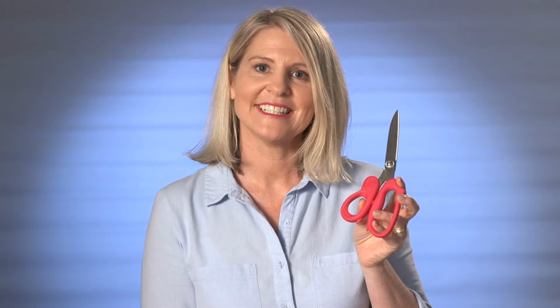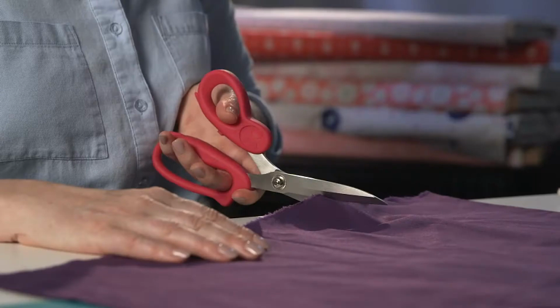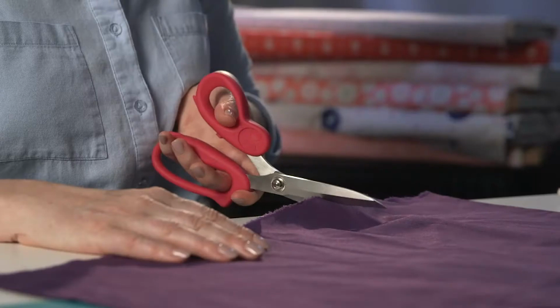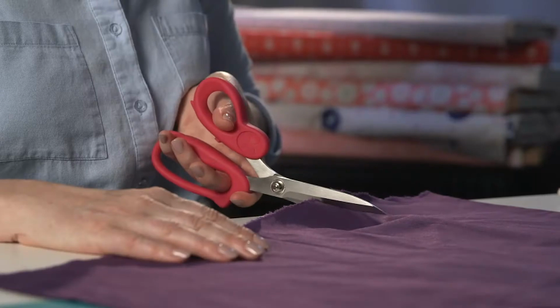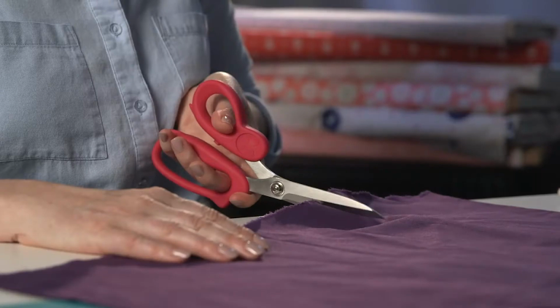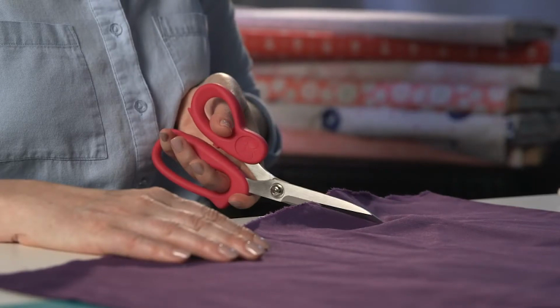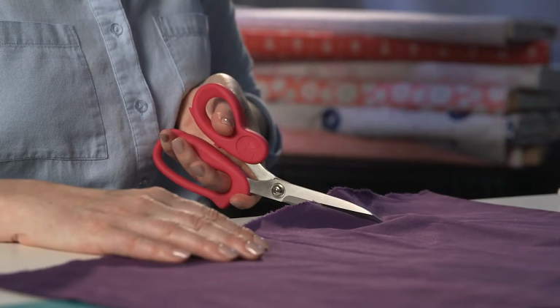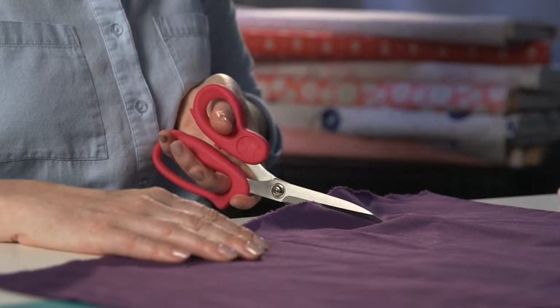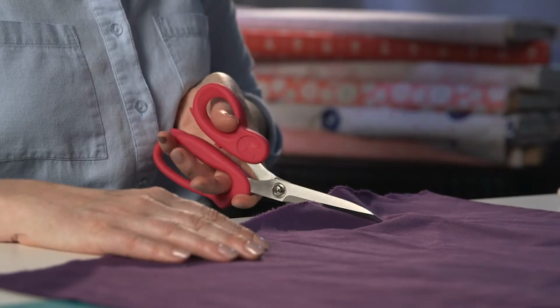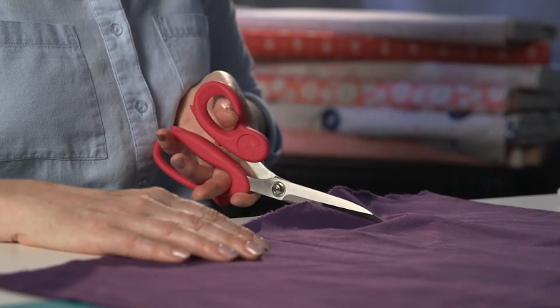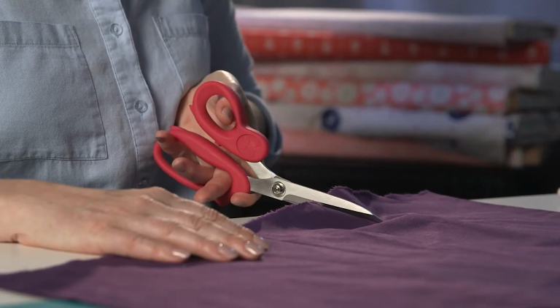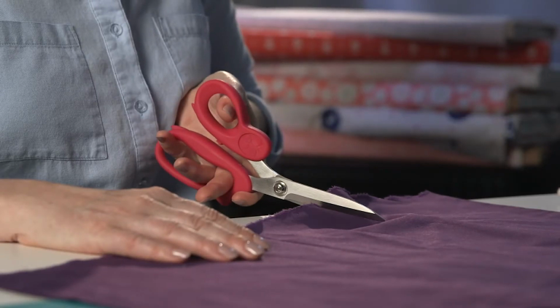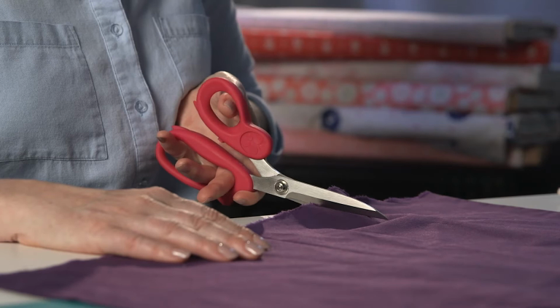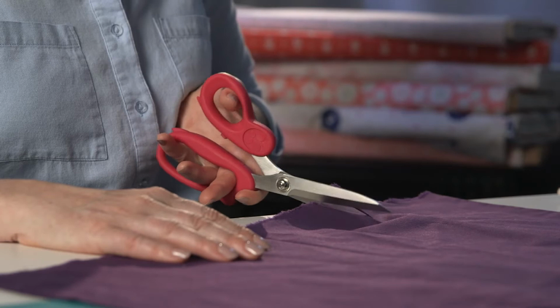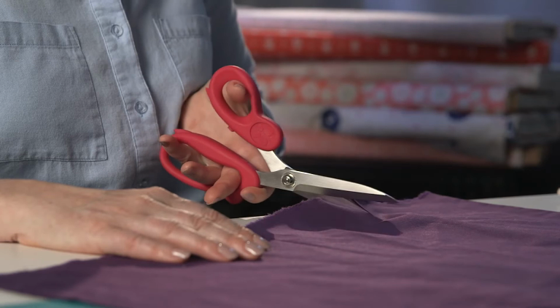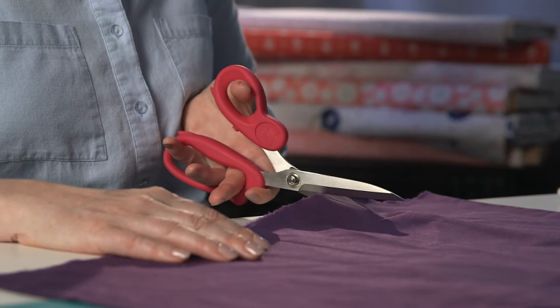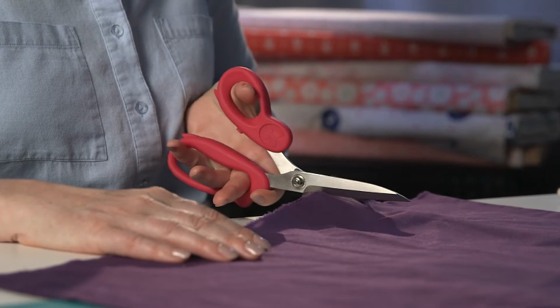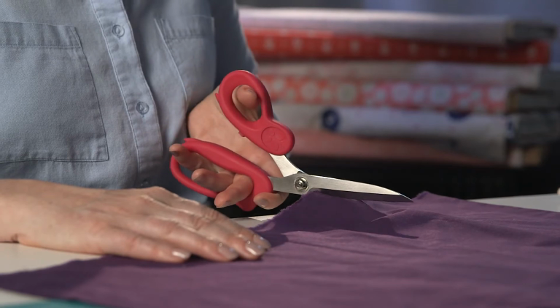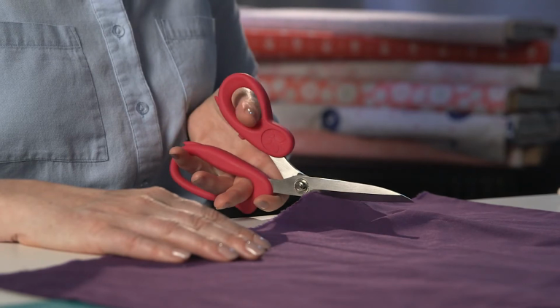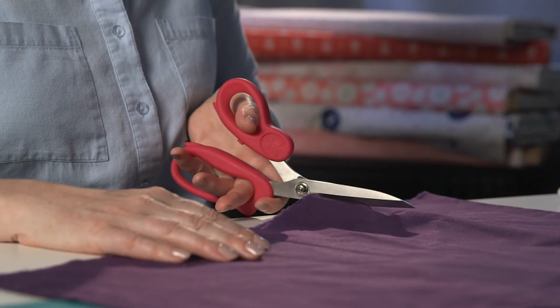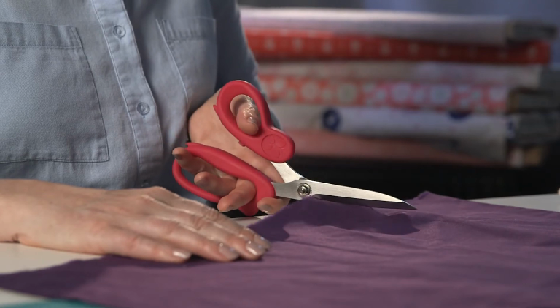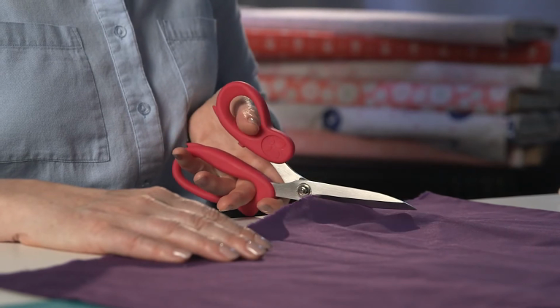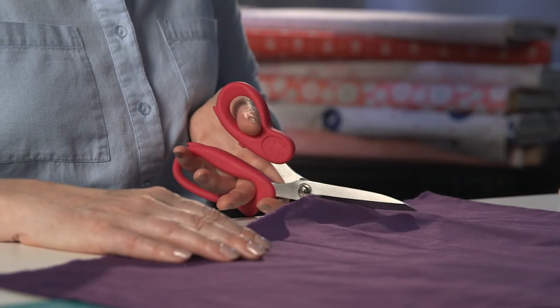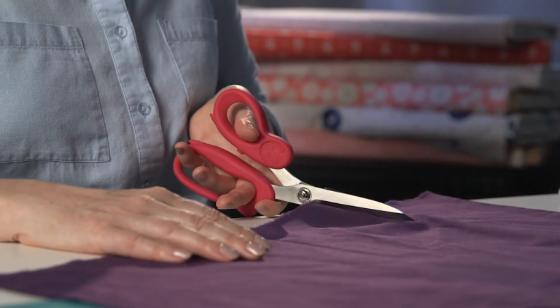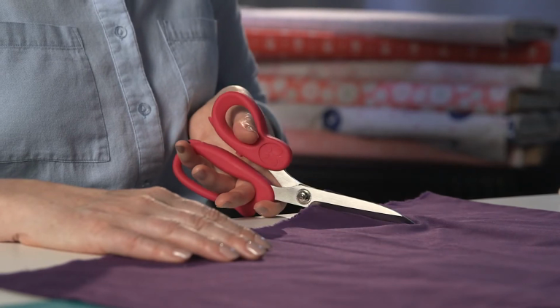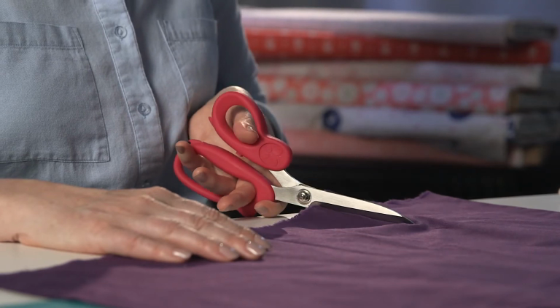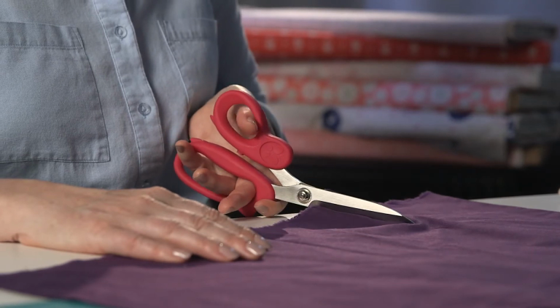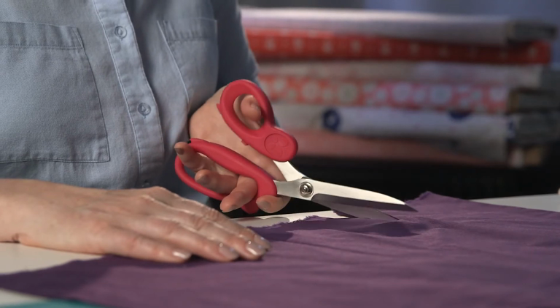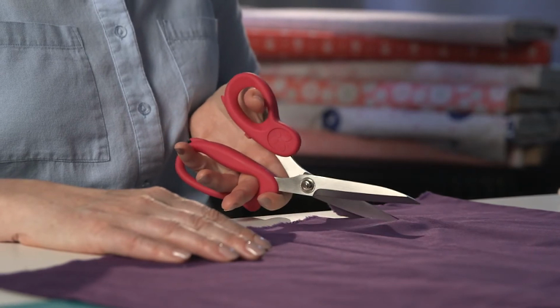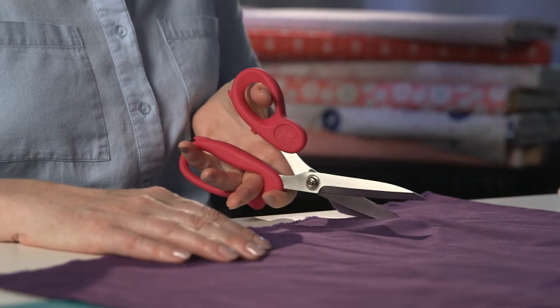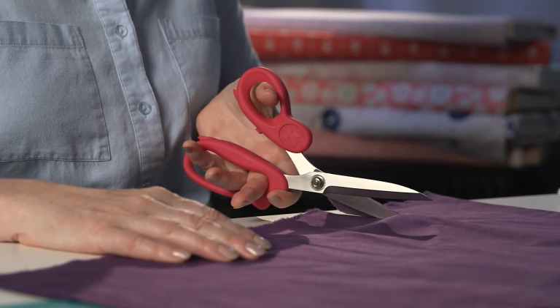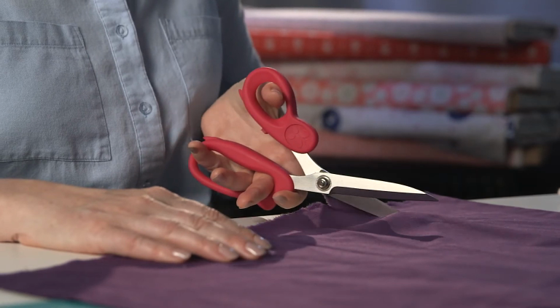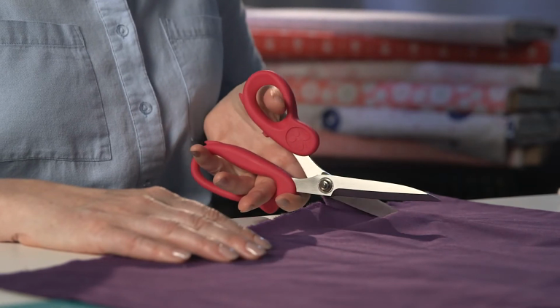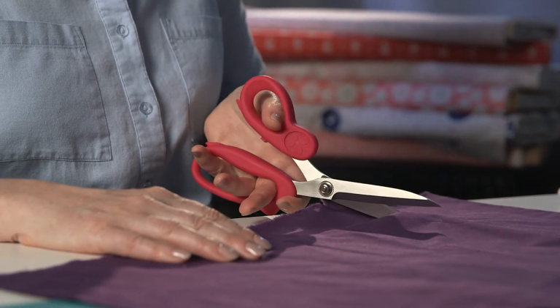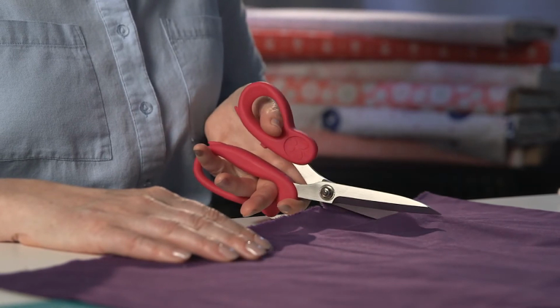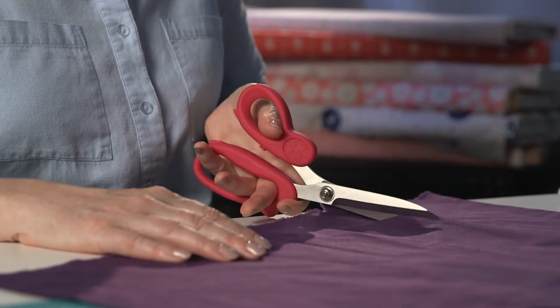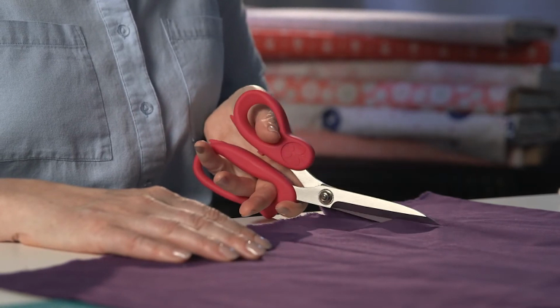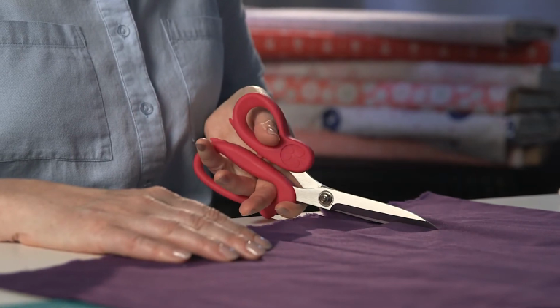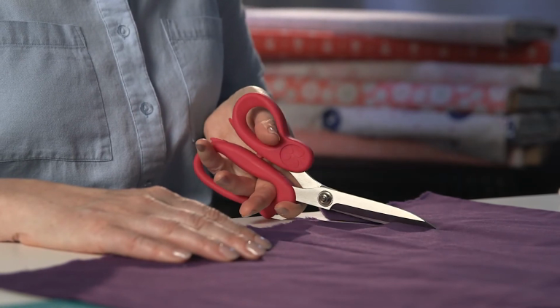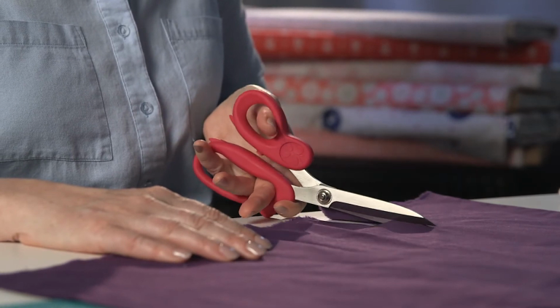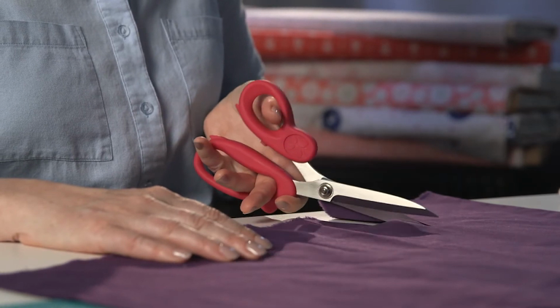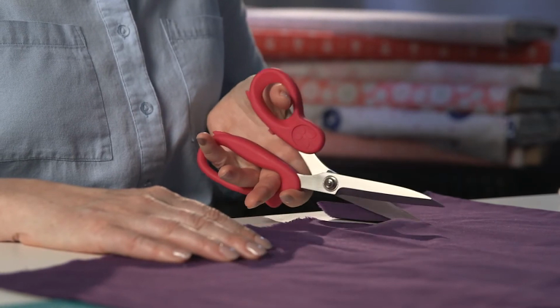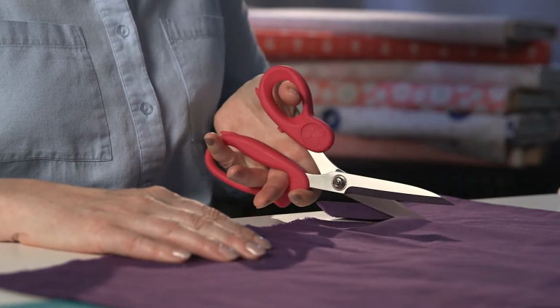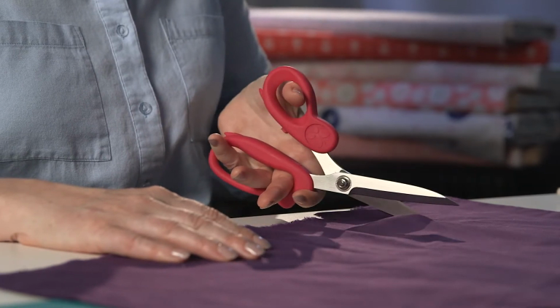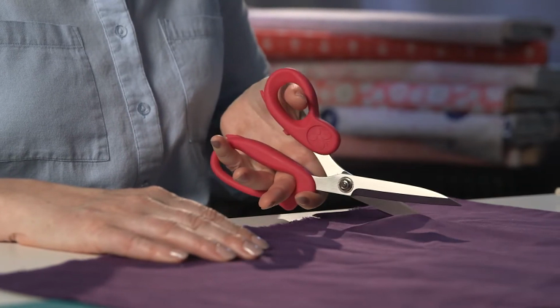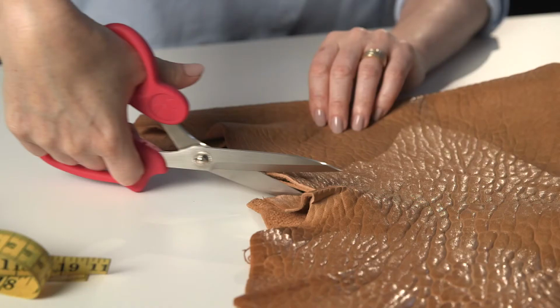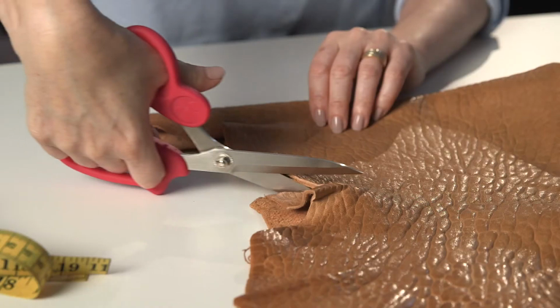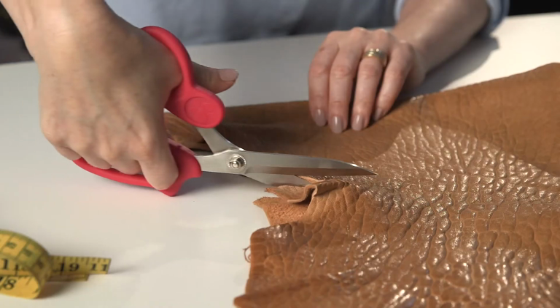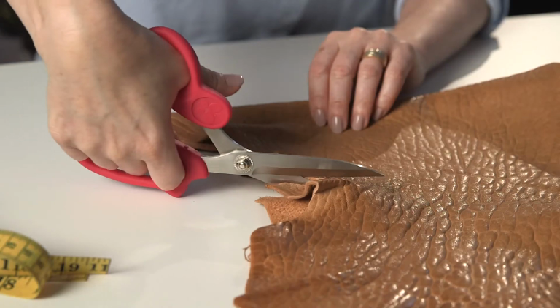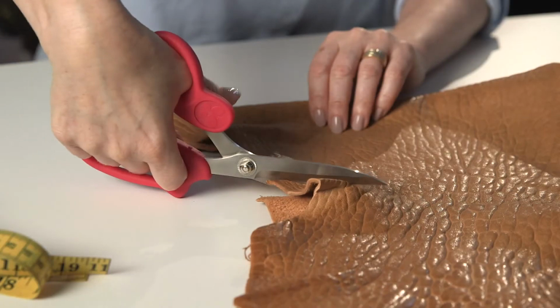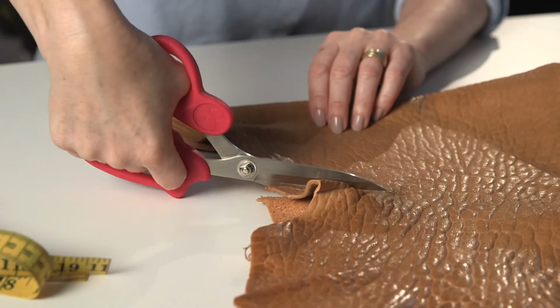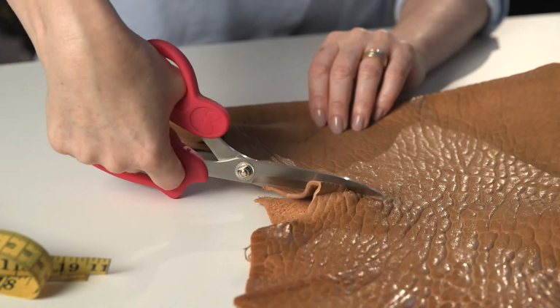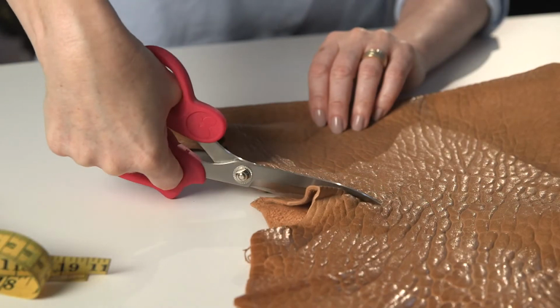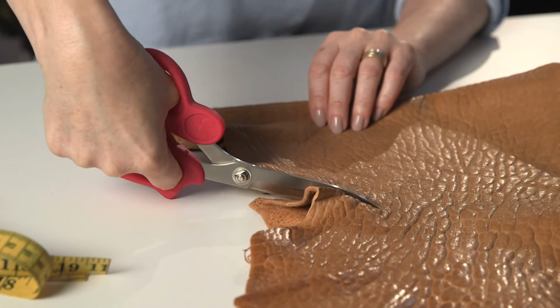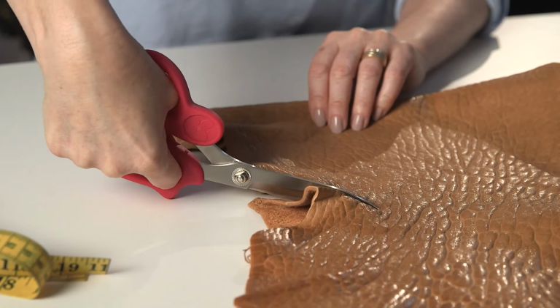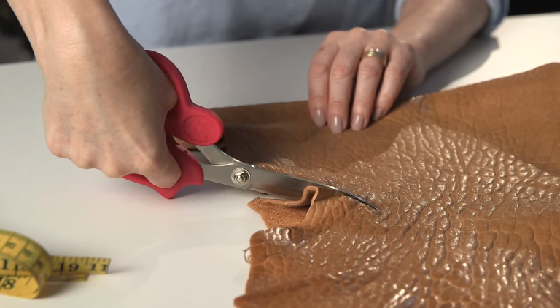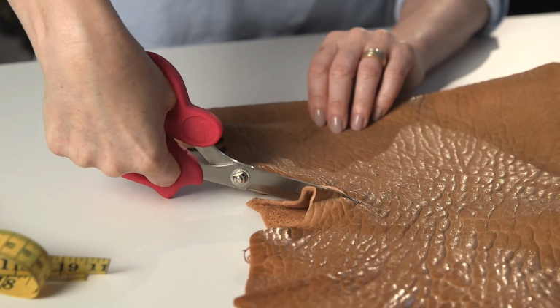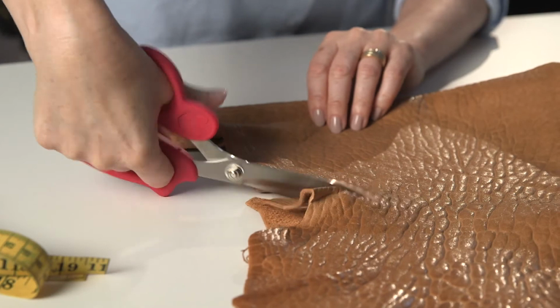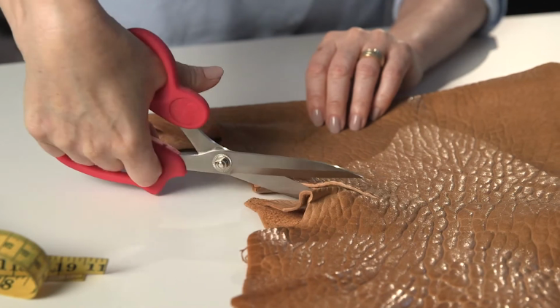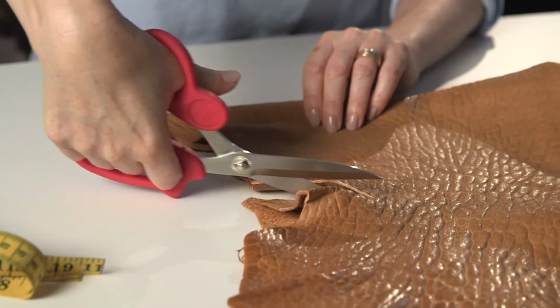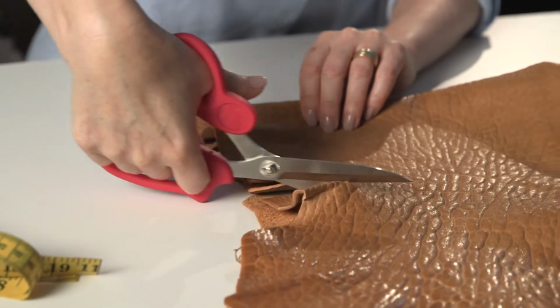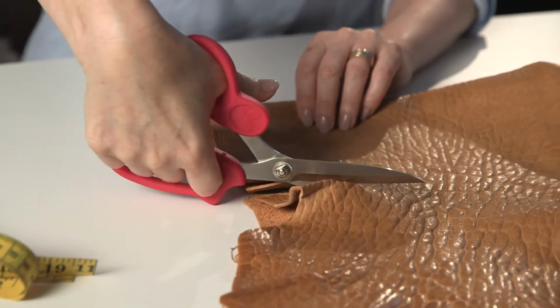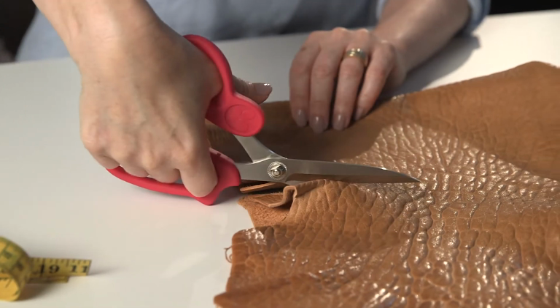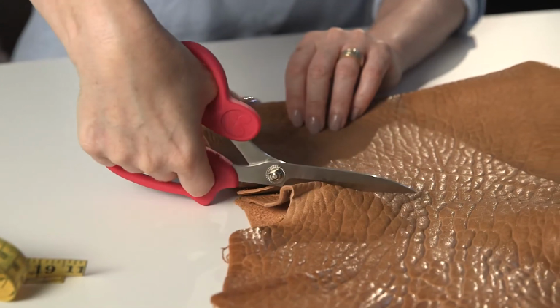Thanks to SewLine, that's no longer a problem. These clever scissors cut both ways — yes, with the left hand or with the right.